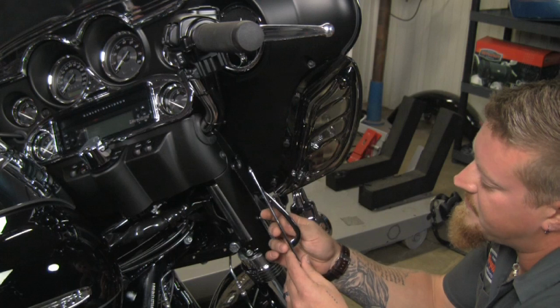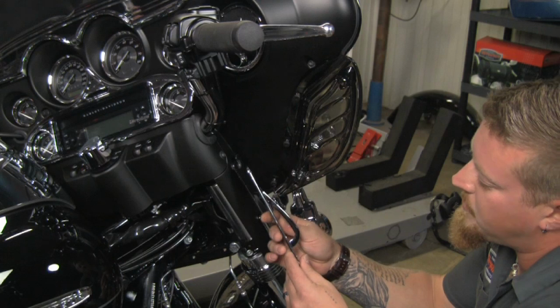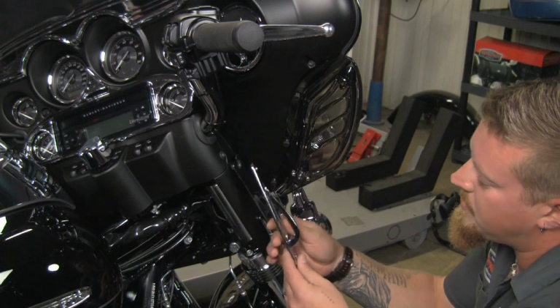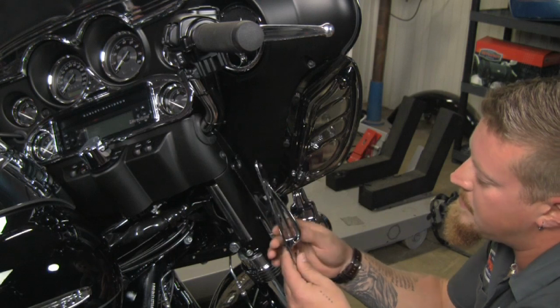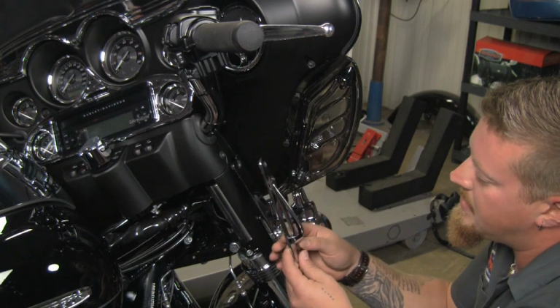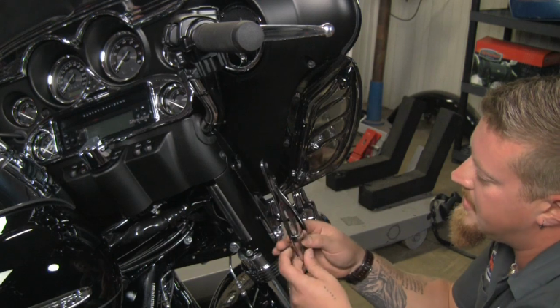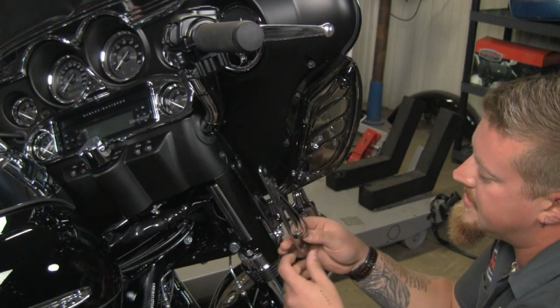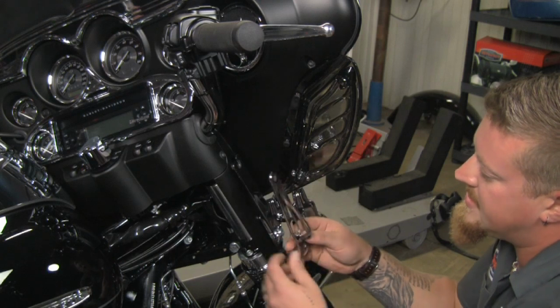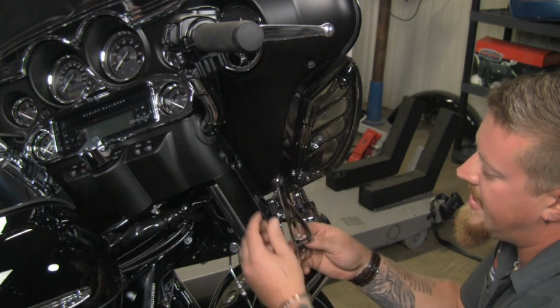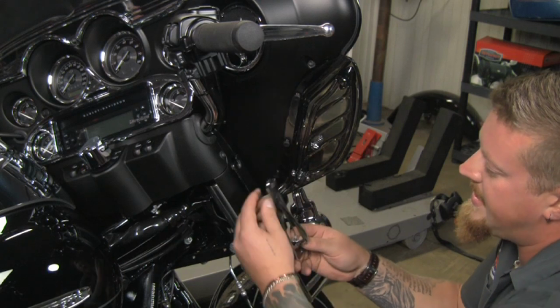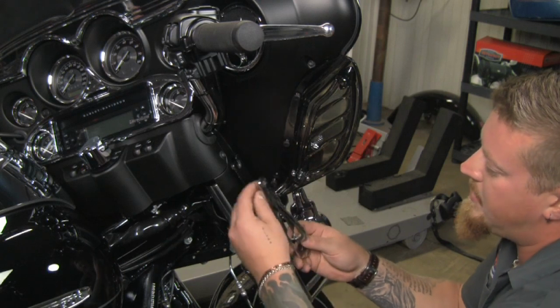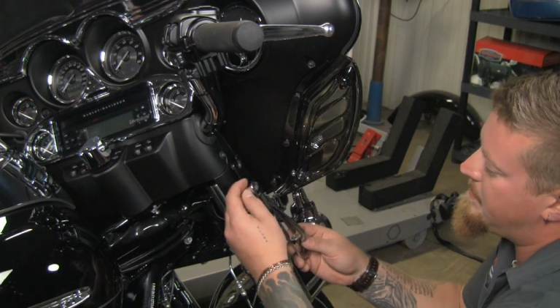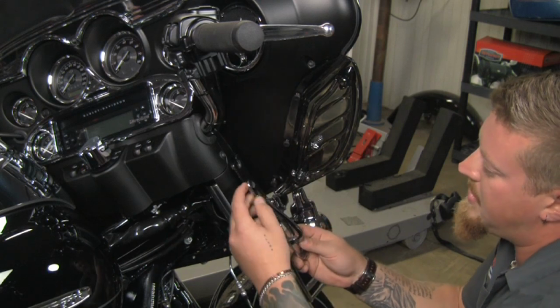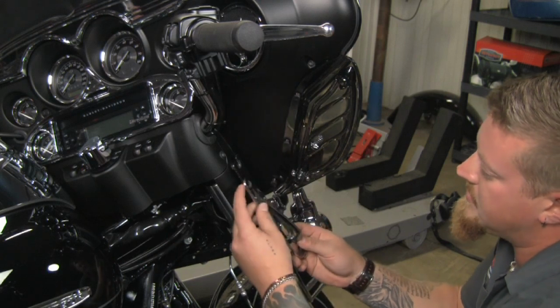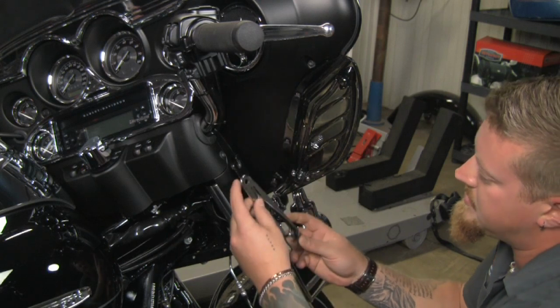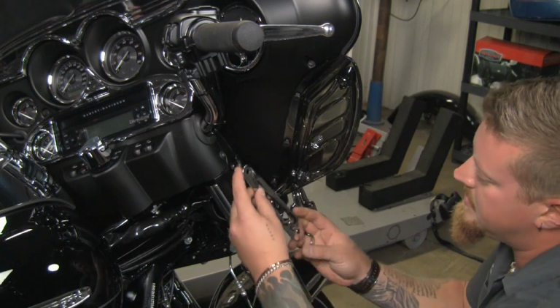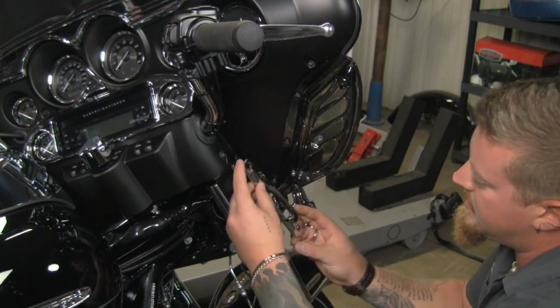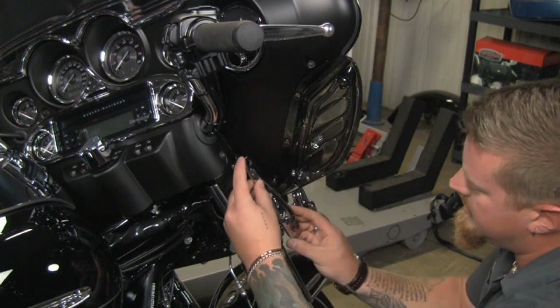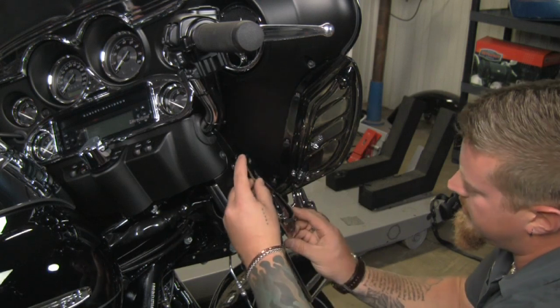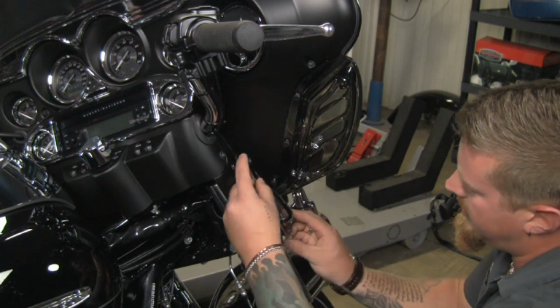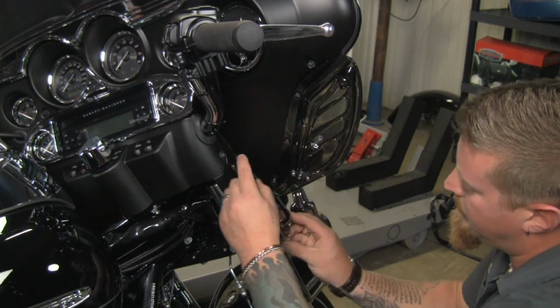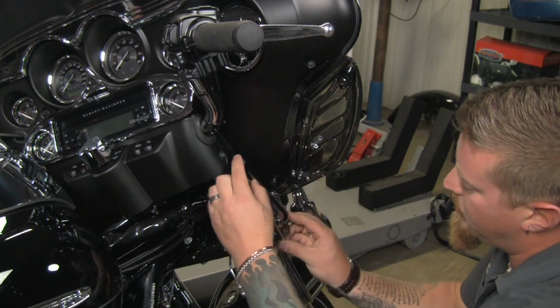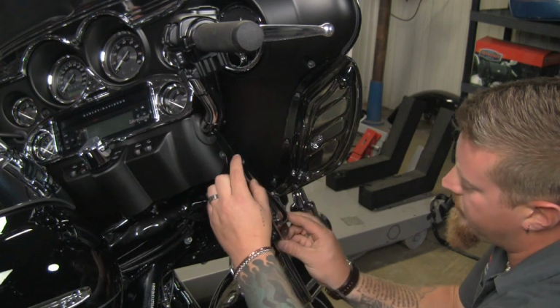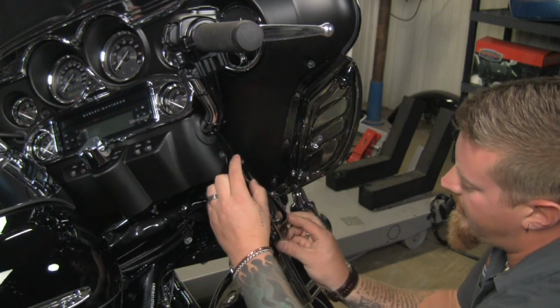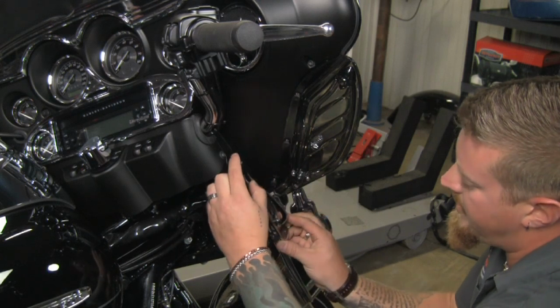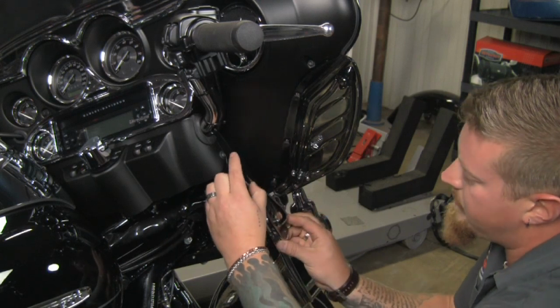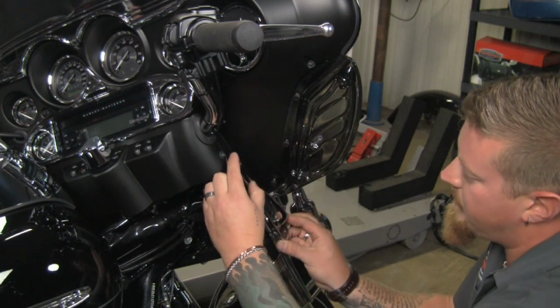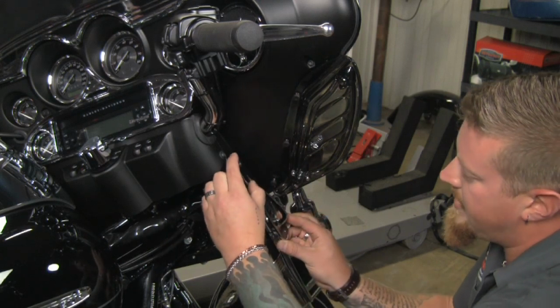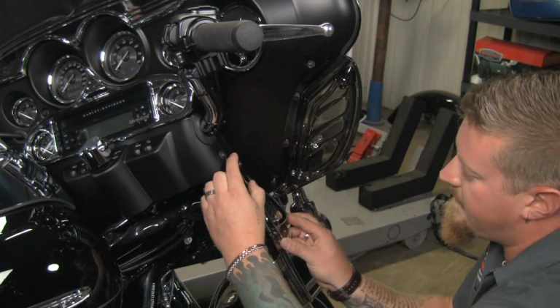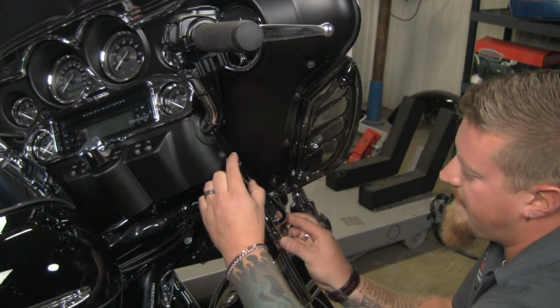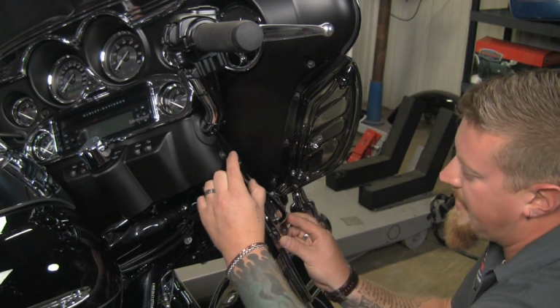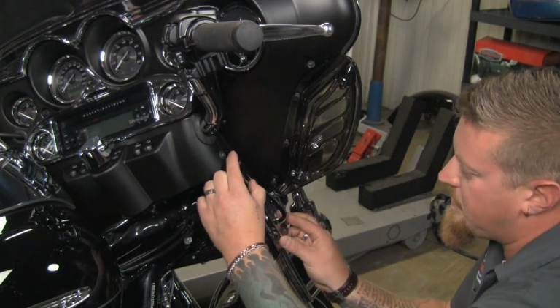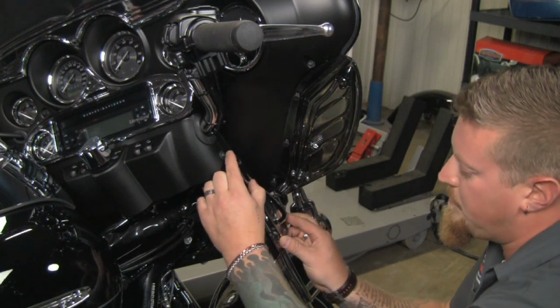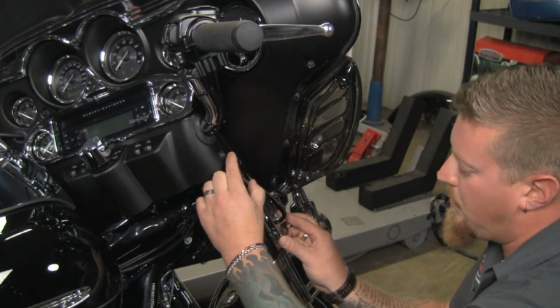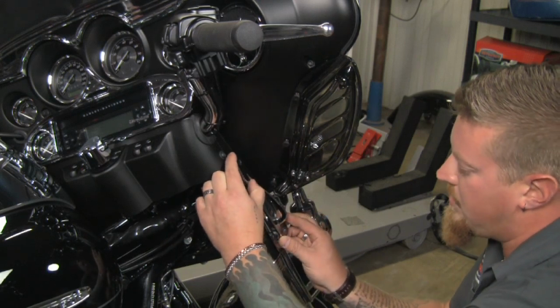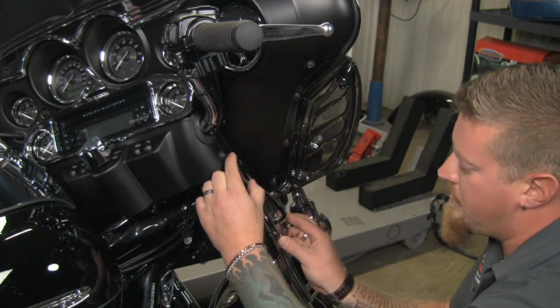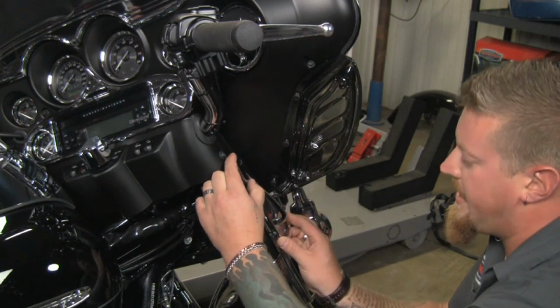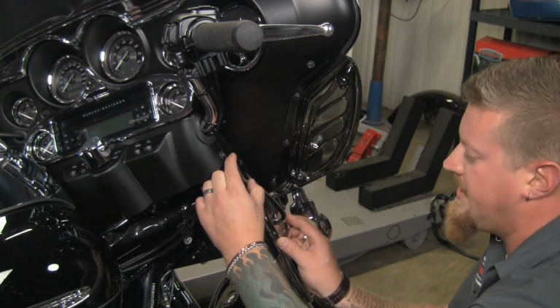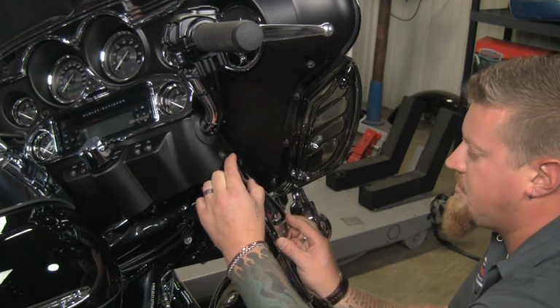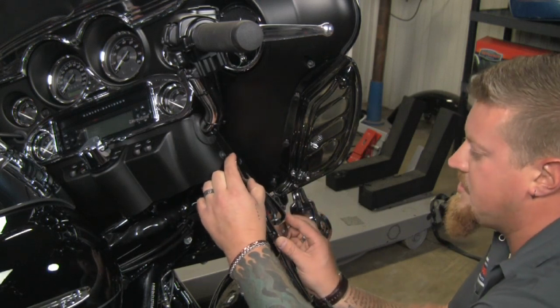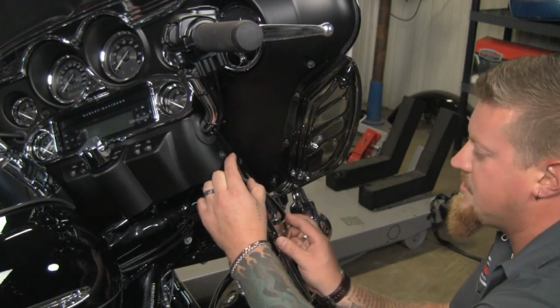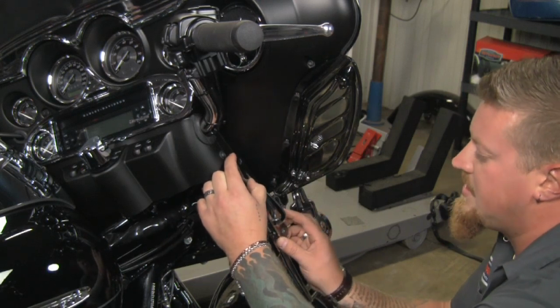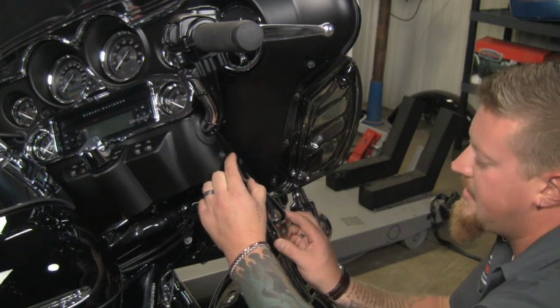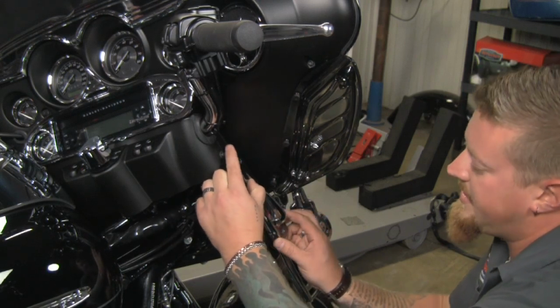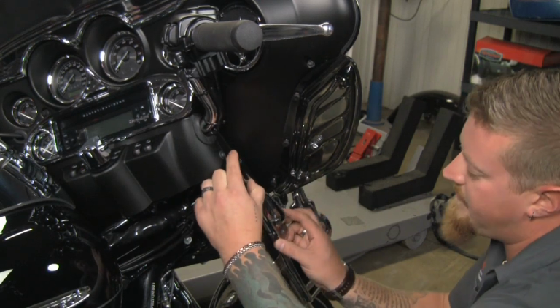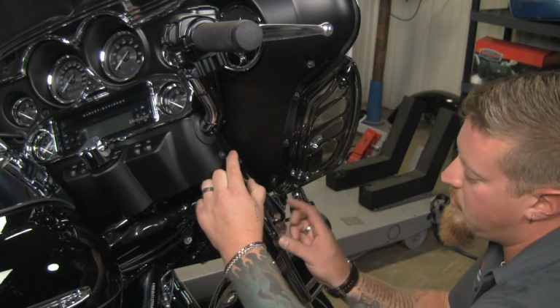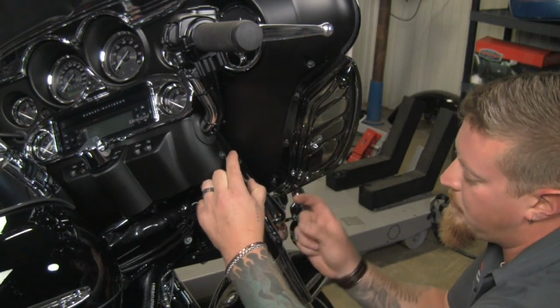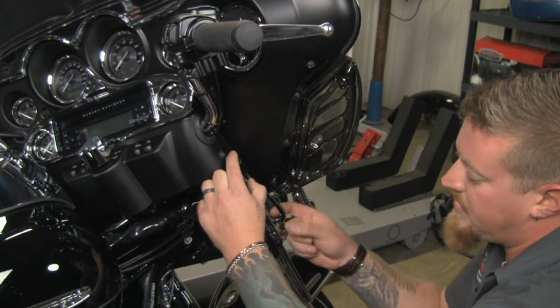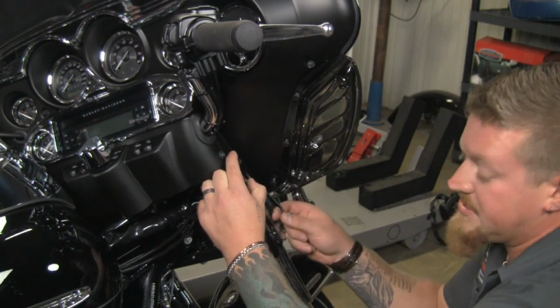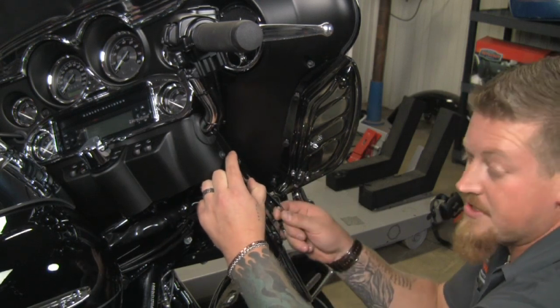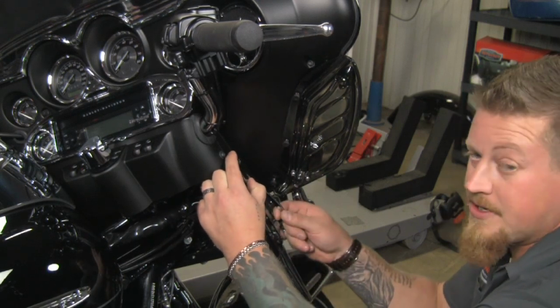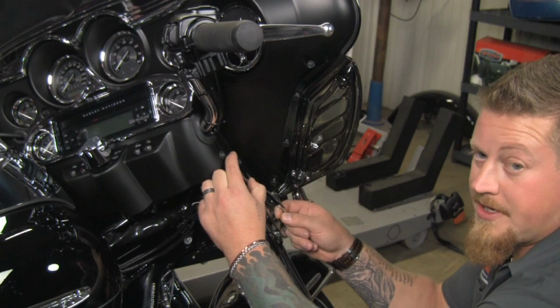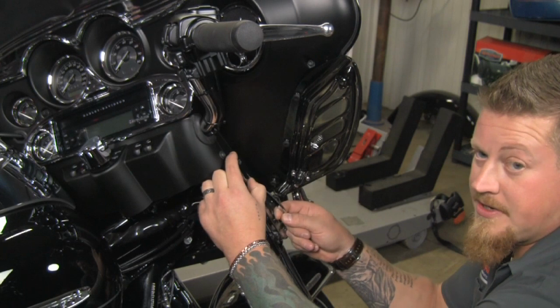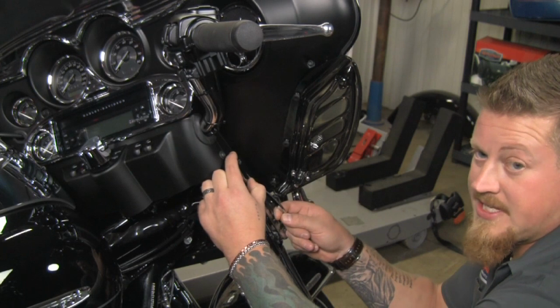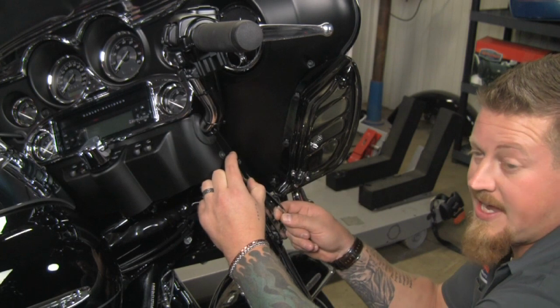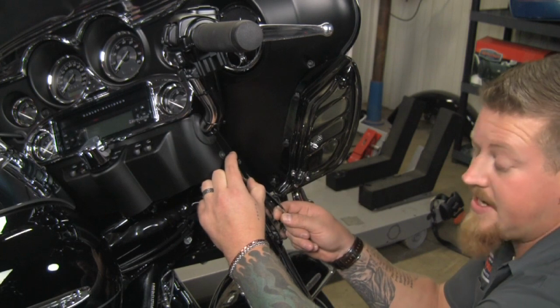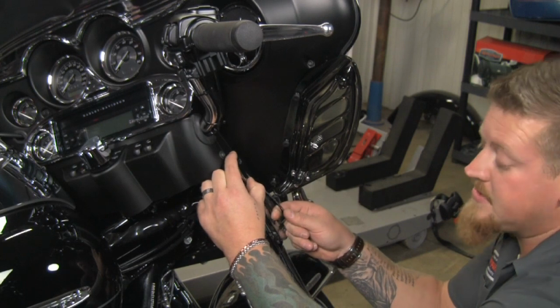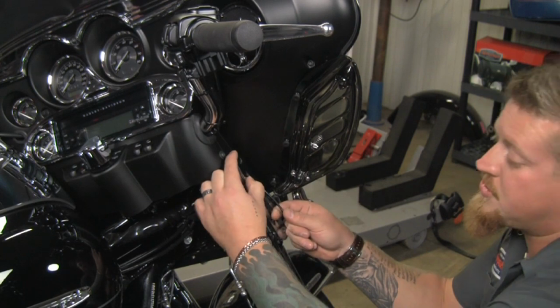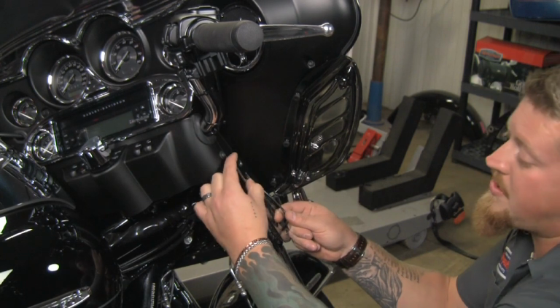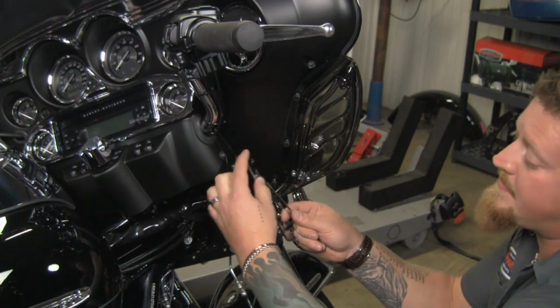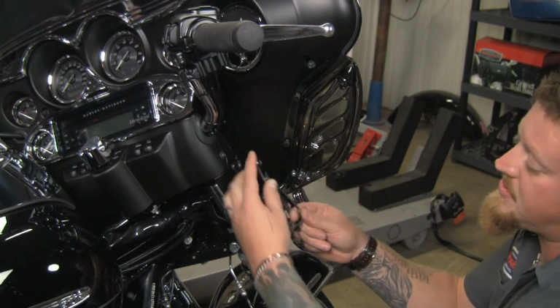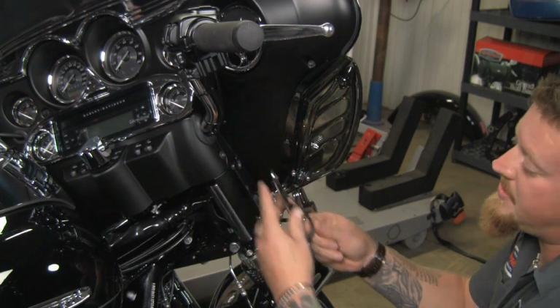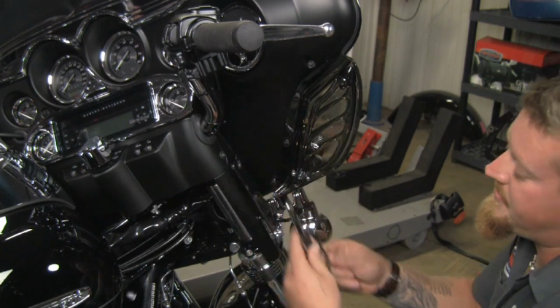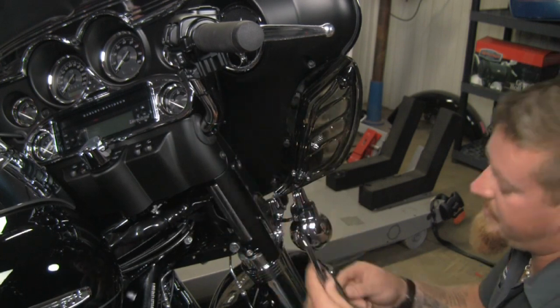These fork mounted tie down mounts are going to bolt on right in the factory bolt locations and give you a place to hook your tie down straps onto.